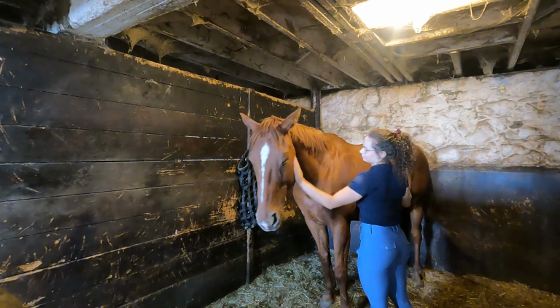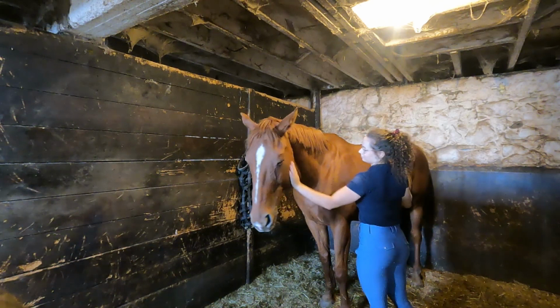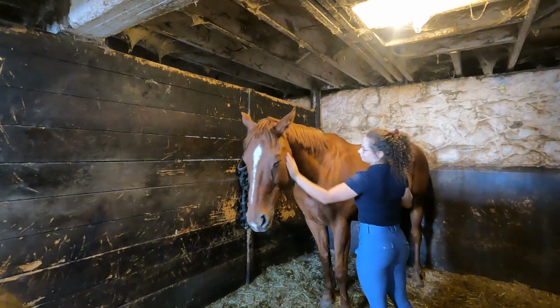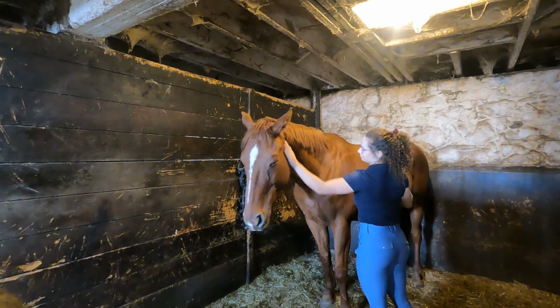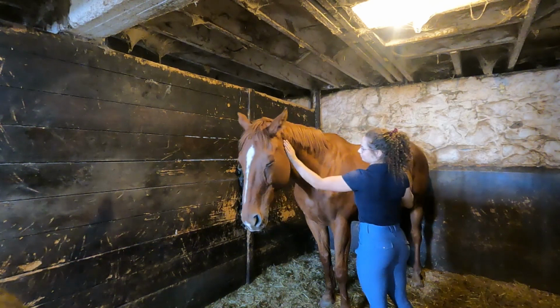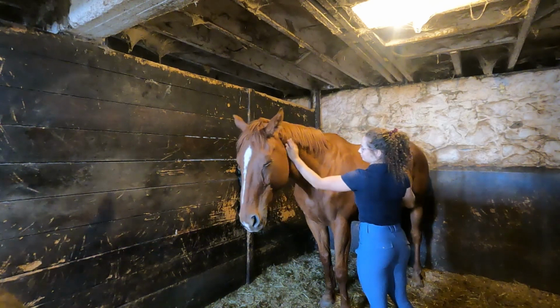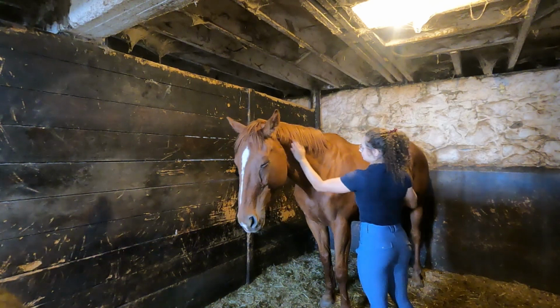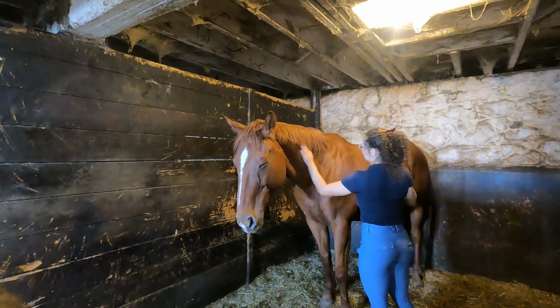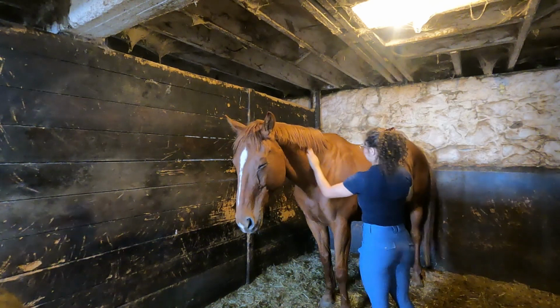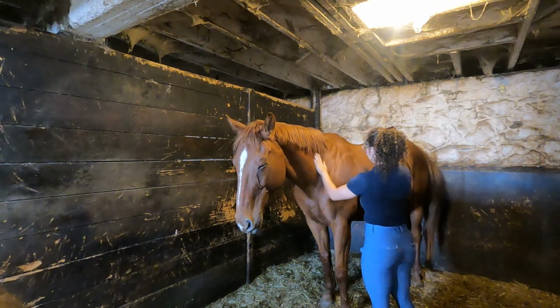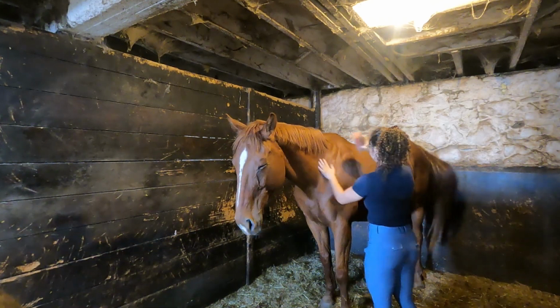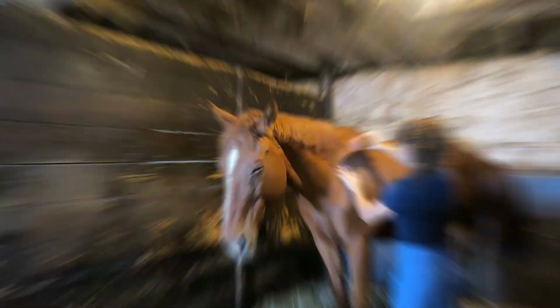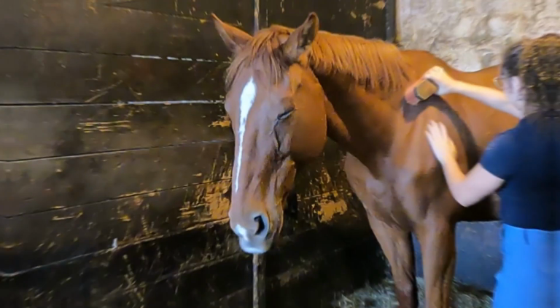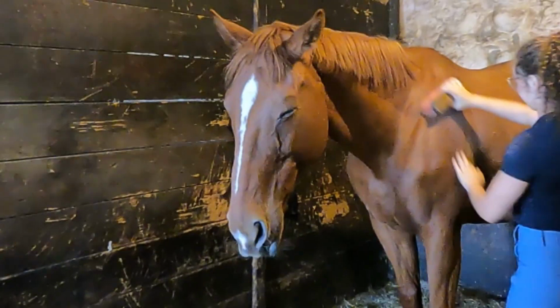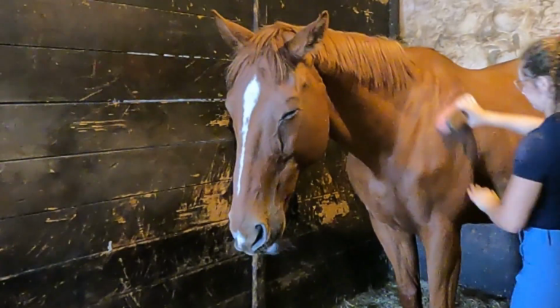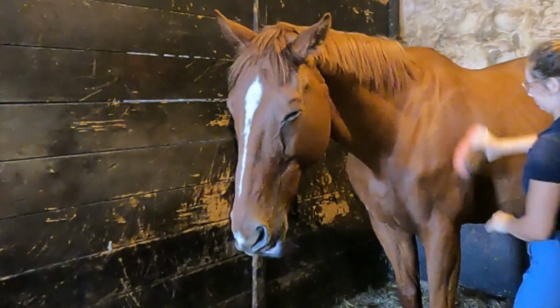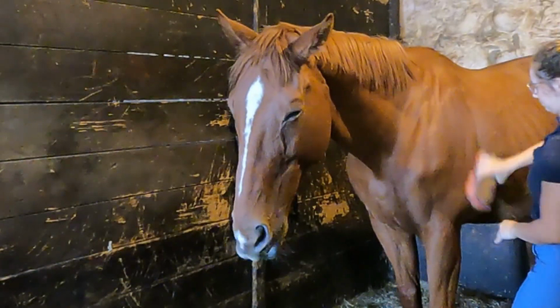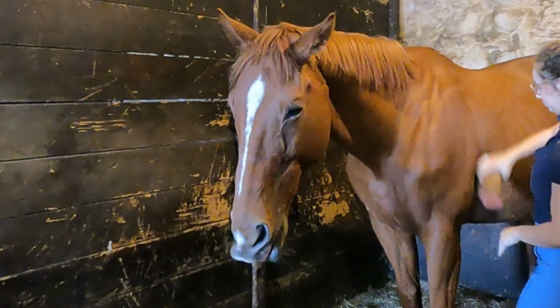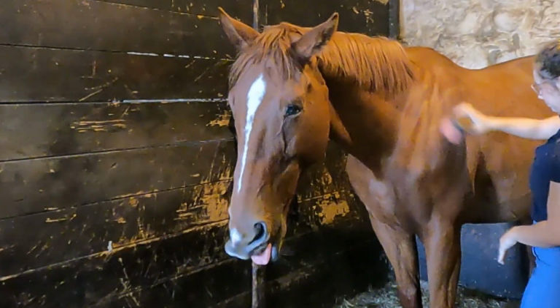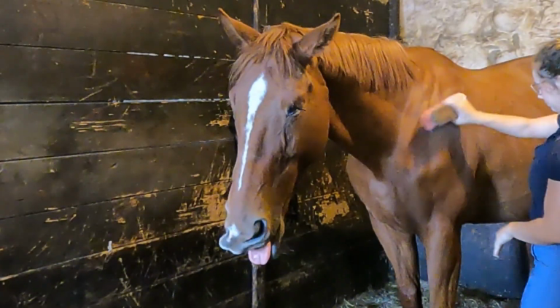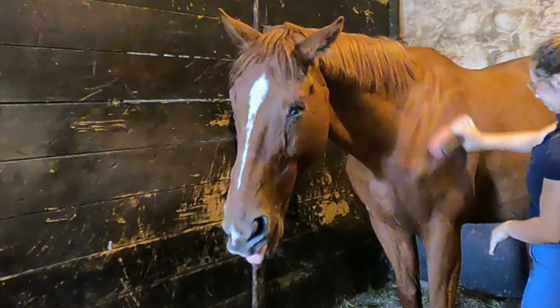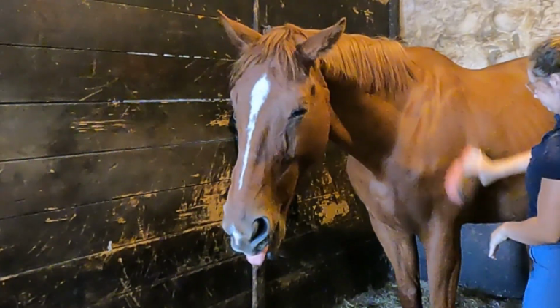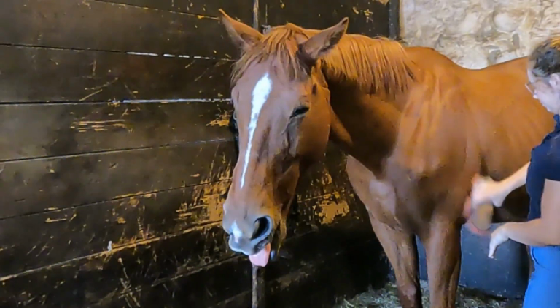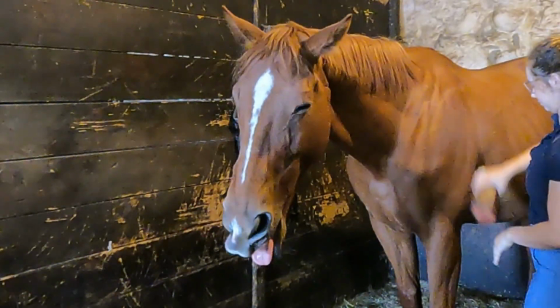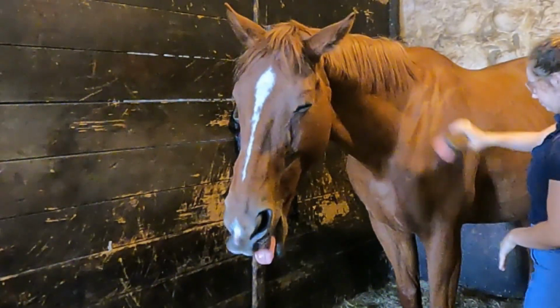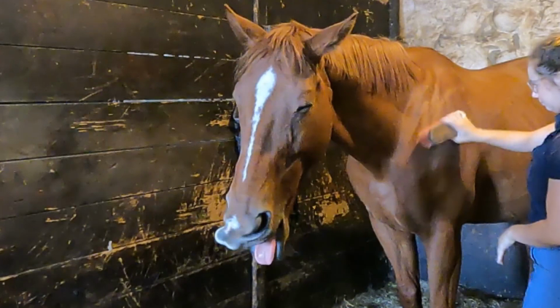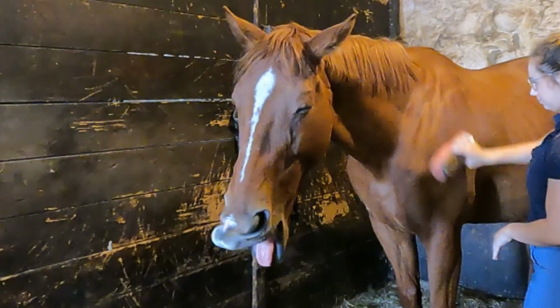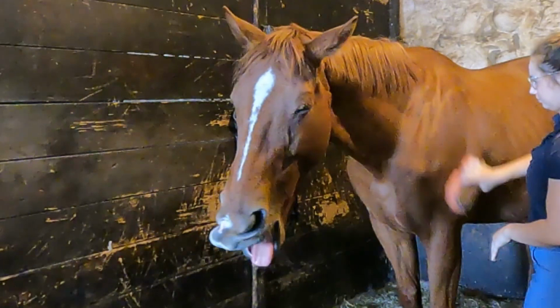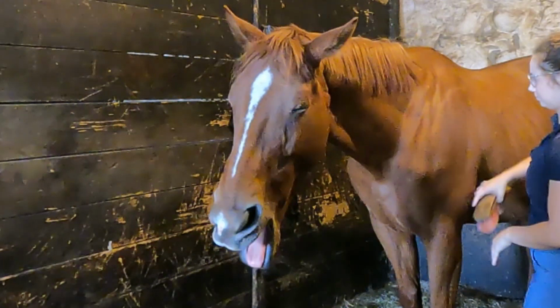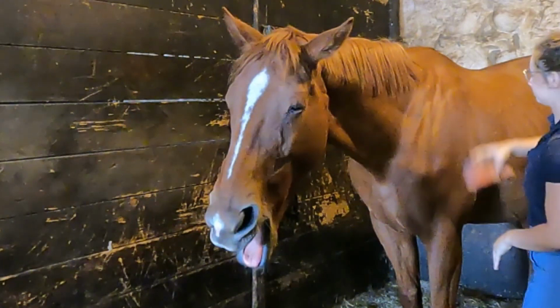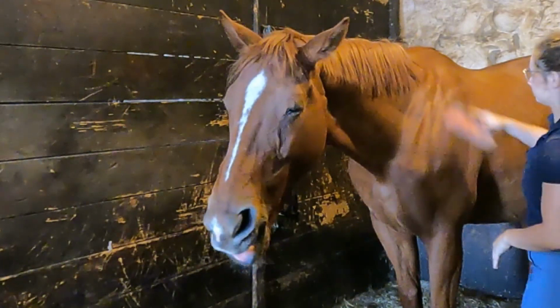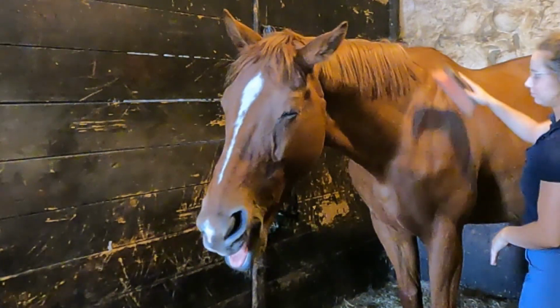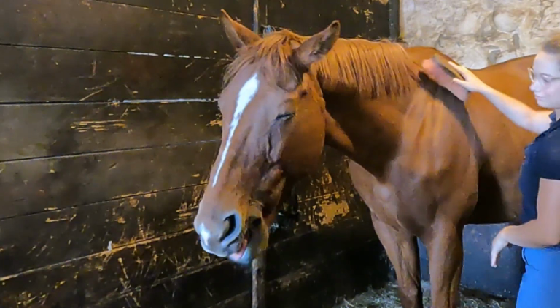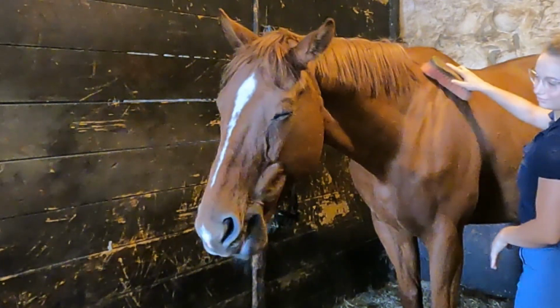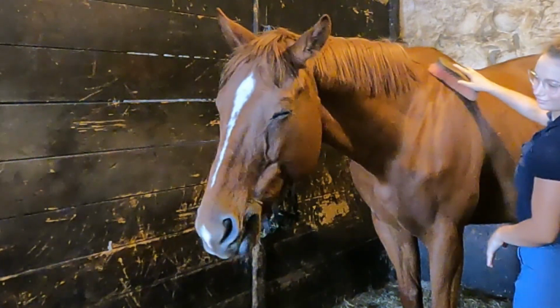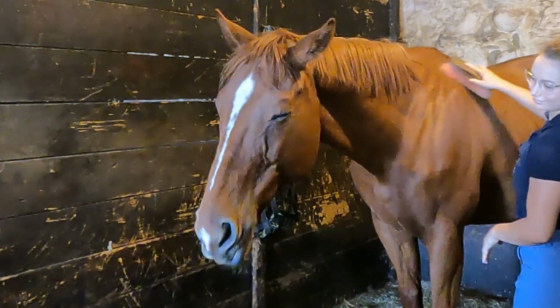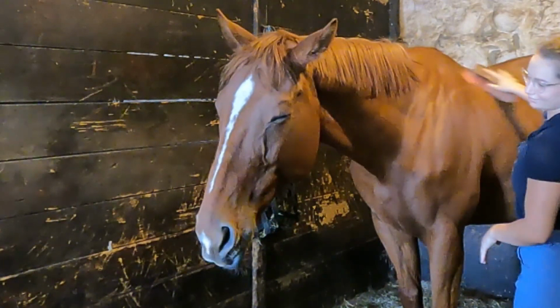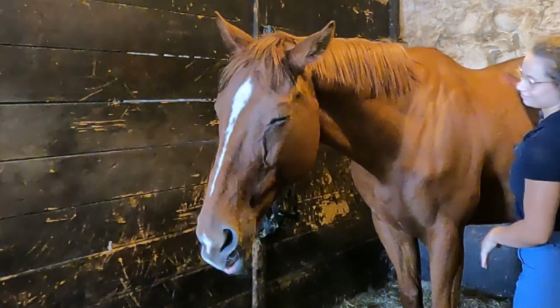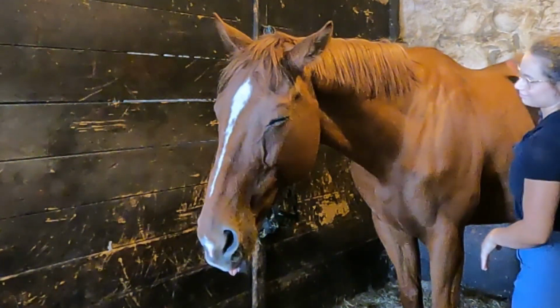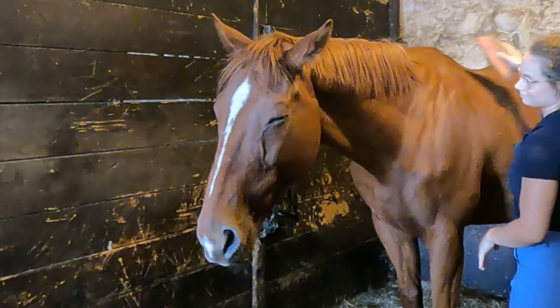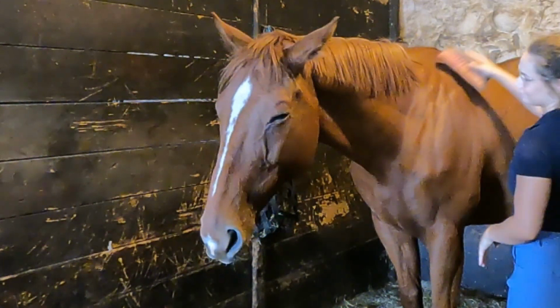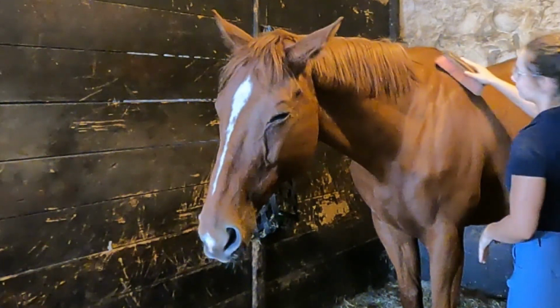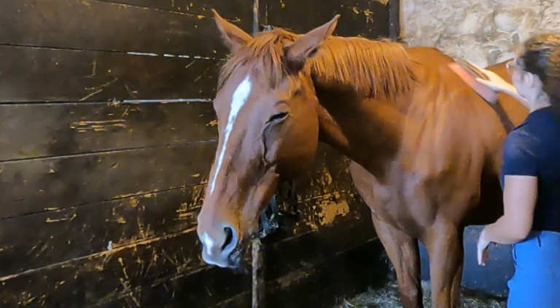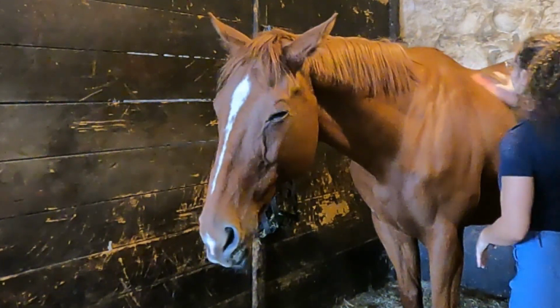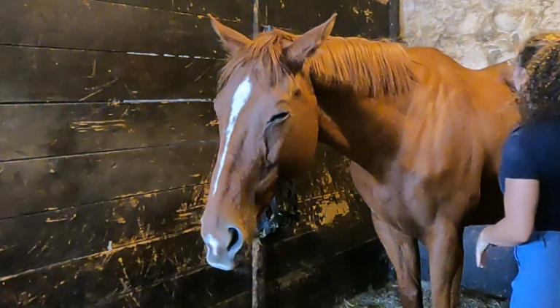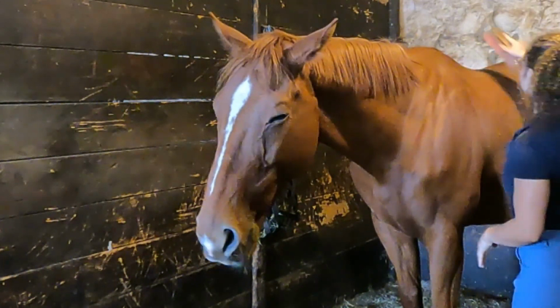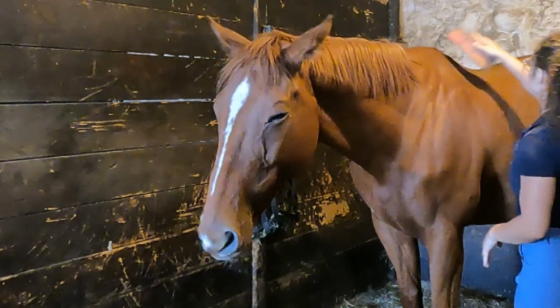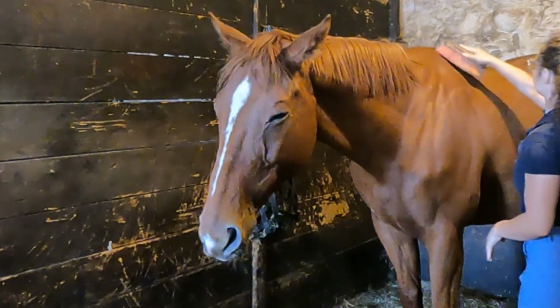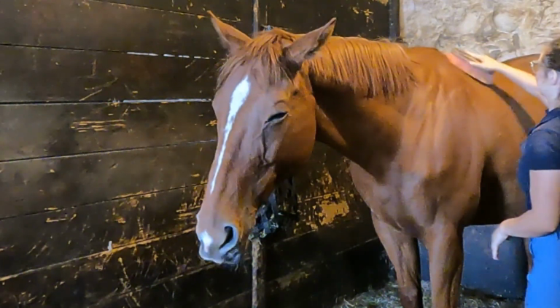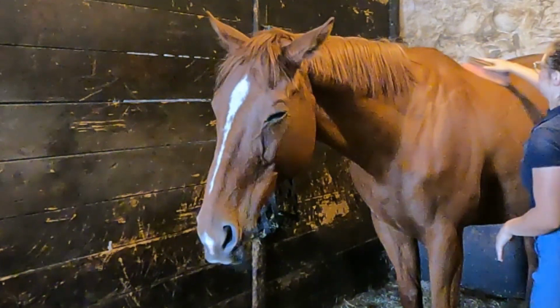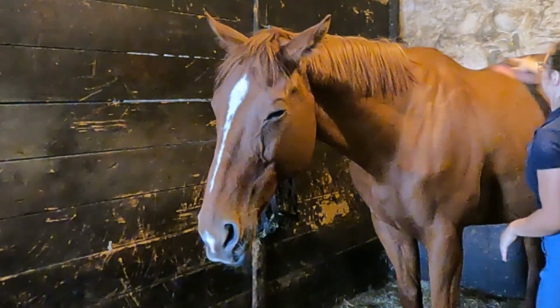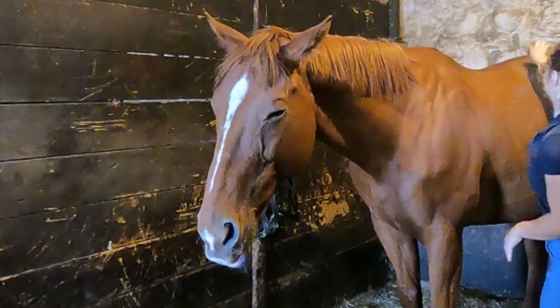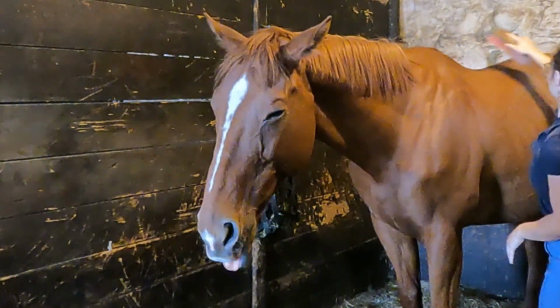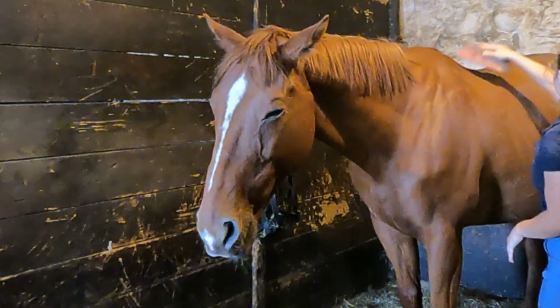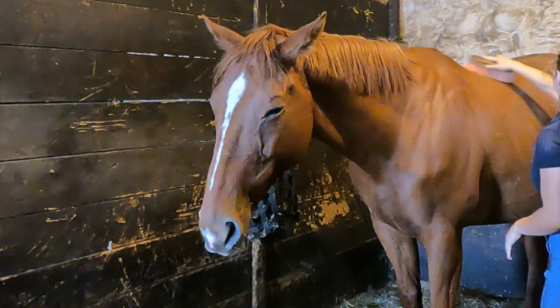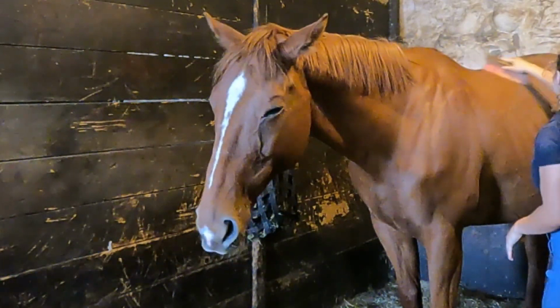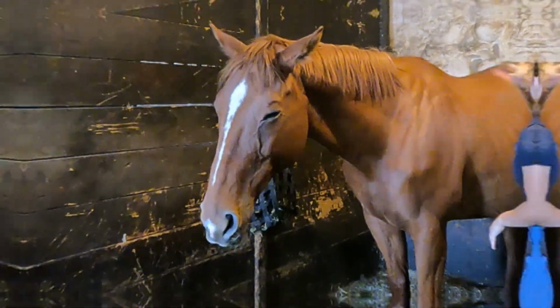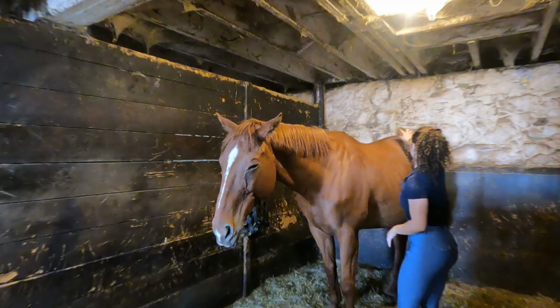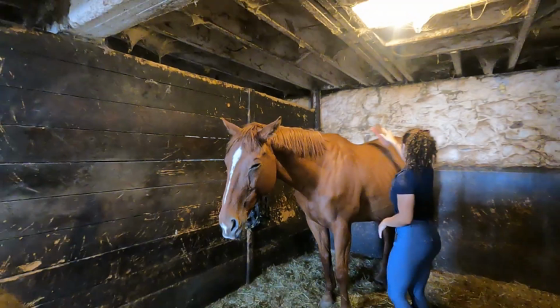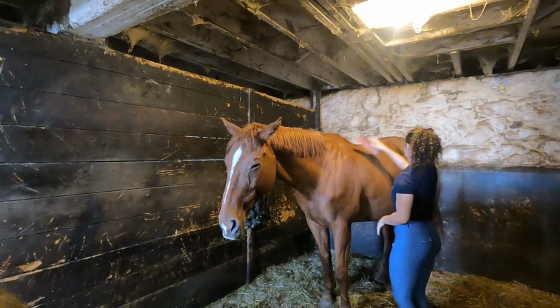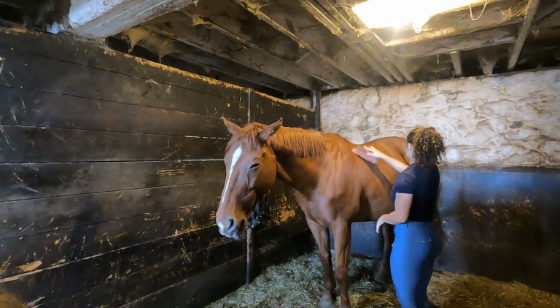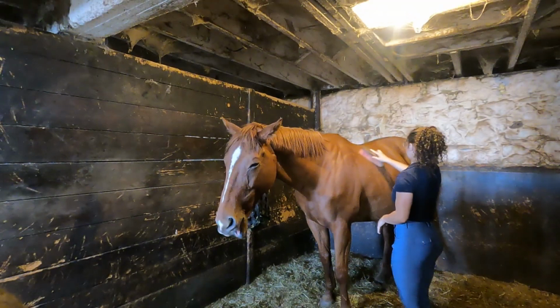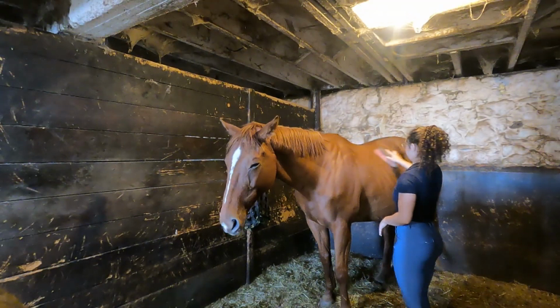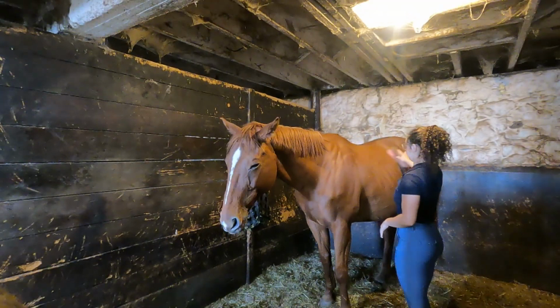And during our grooming session, you can see he's very, very sleepy. Big yawn and sleepy eyes.